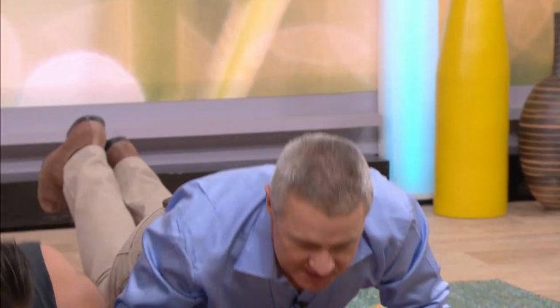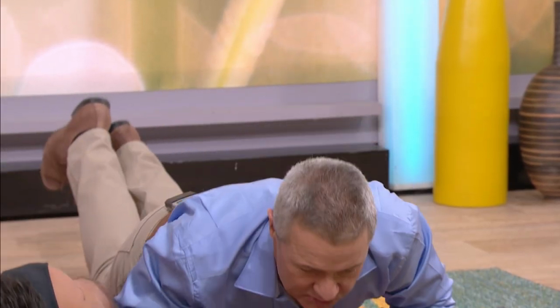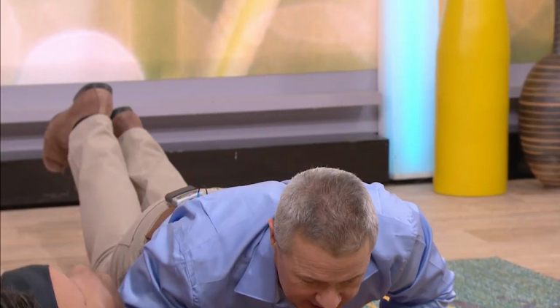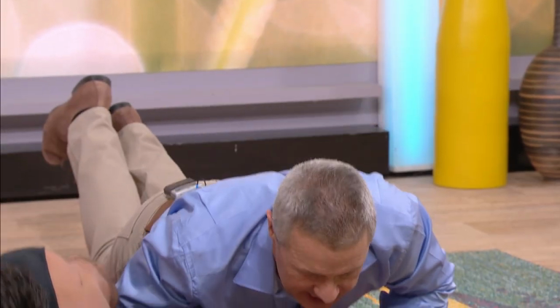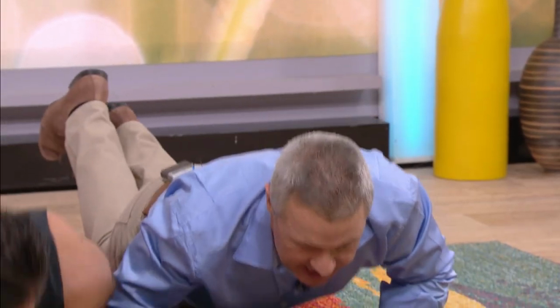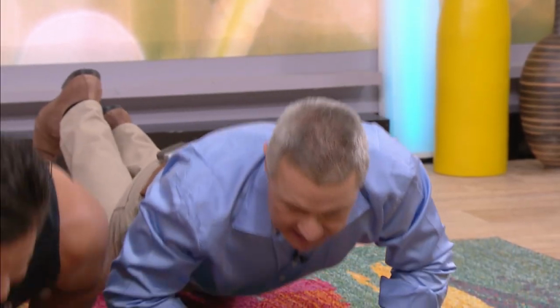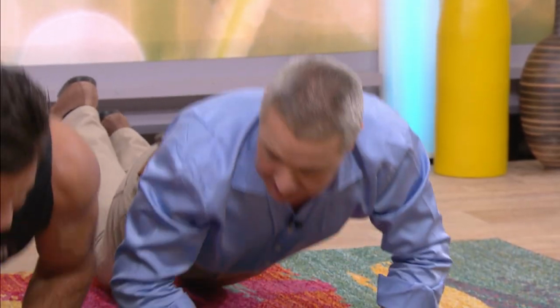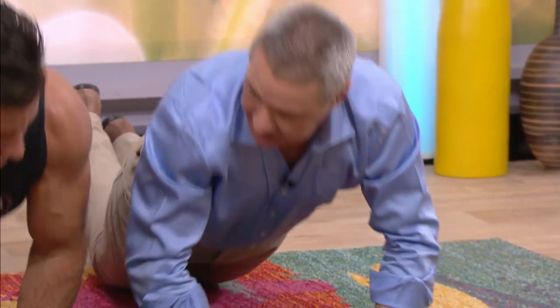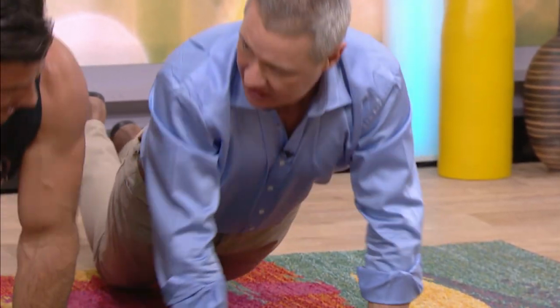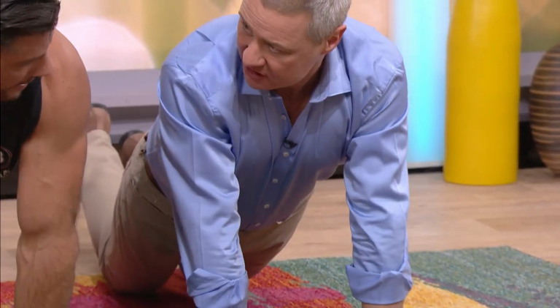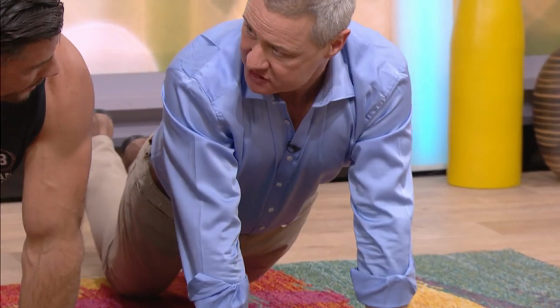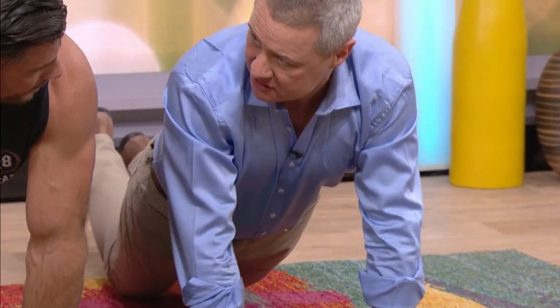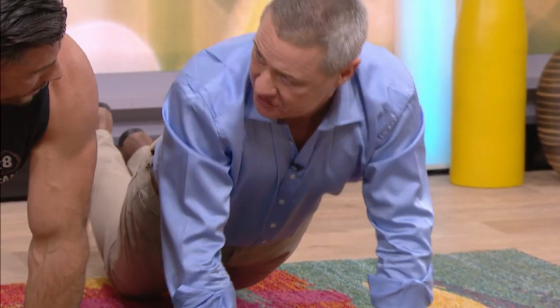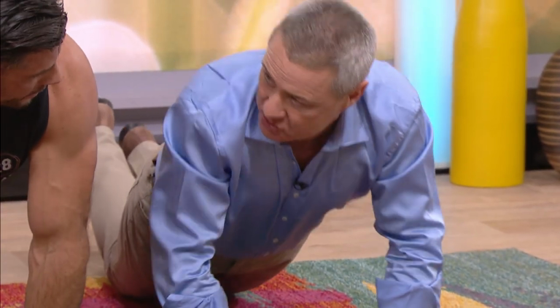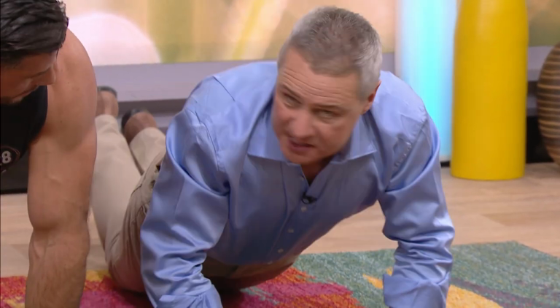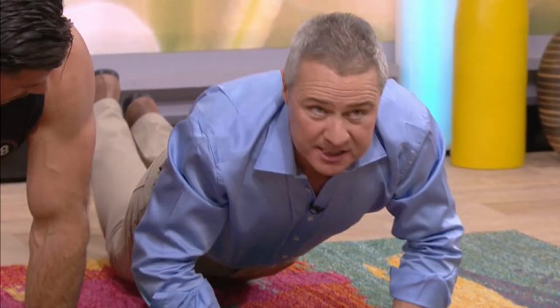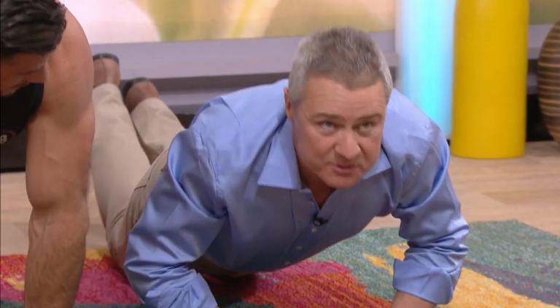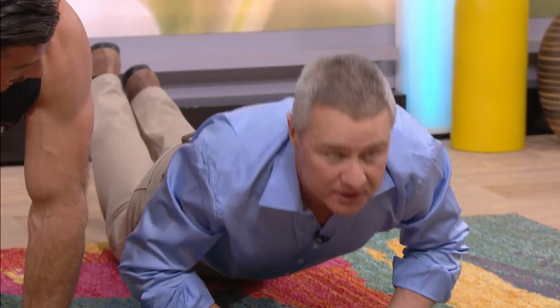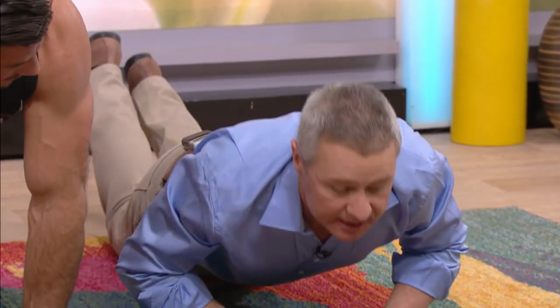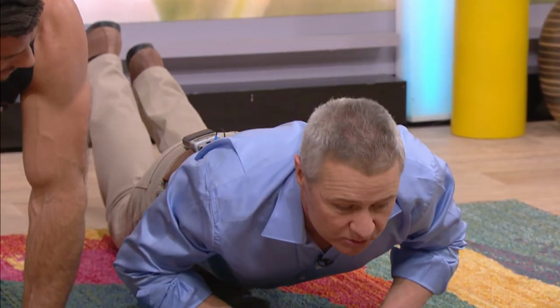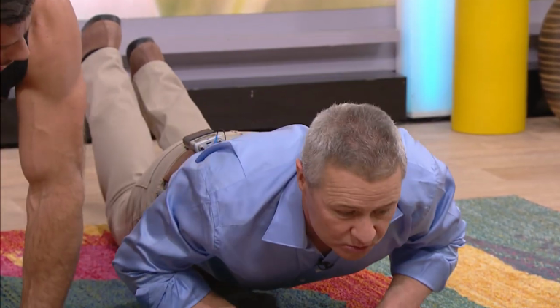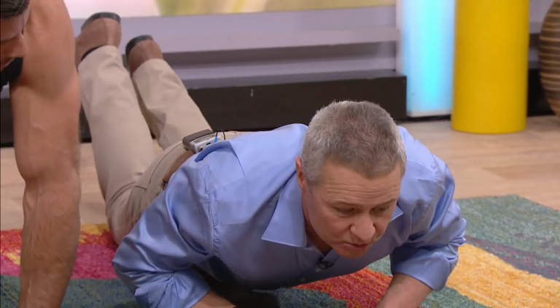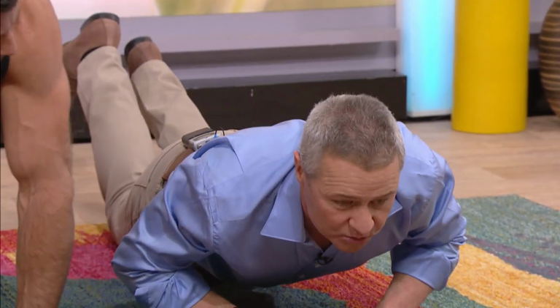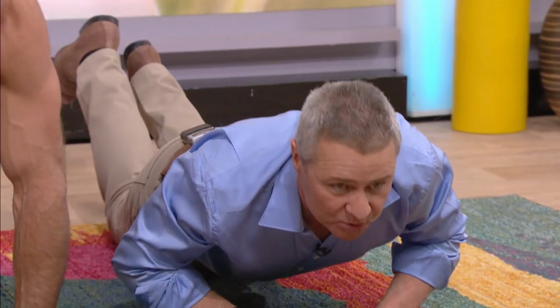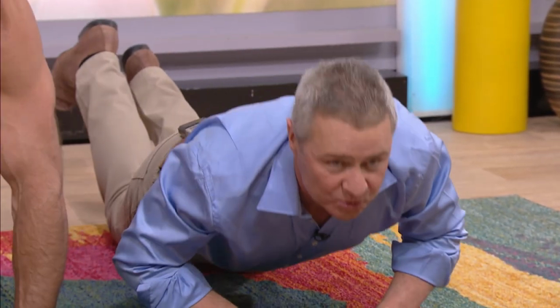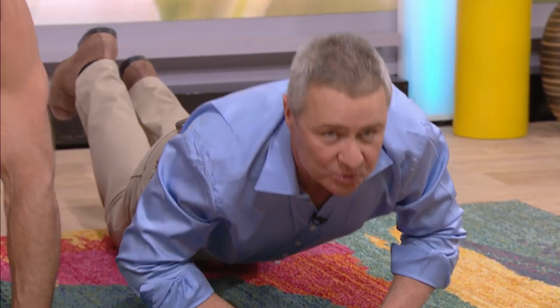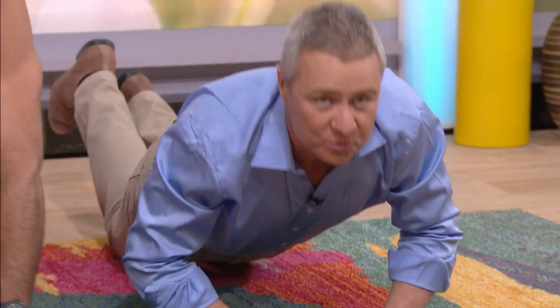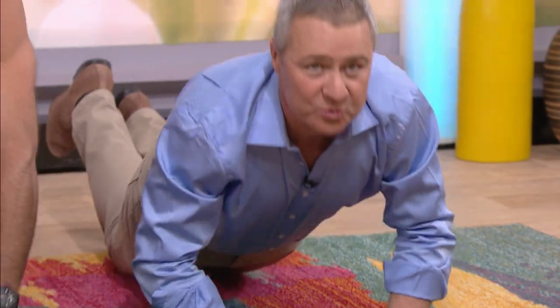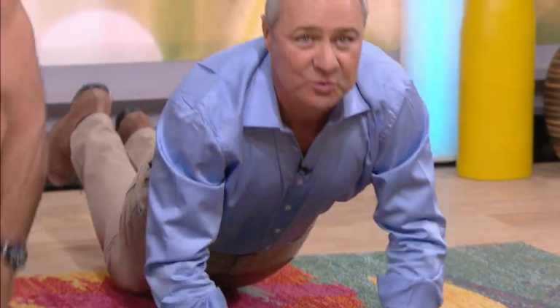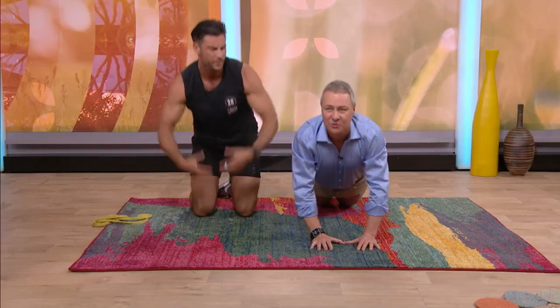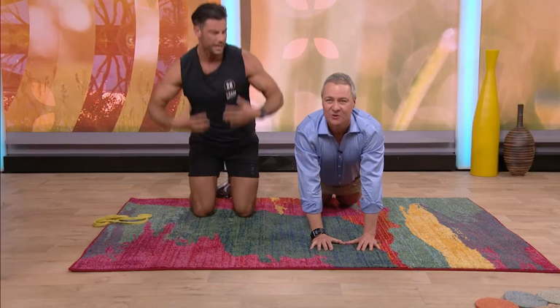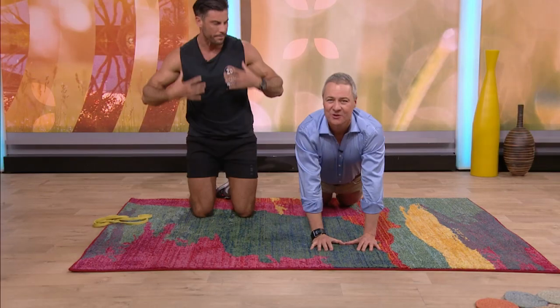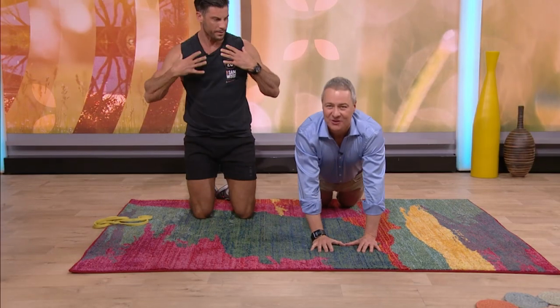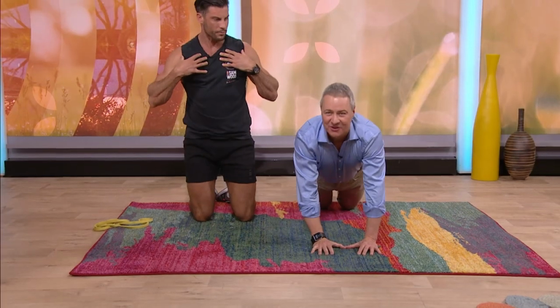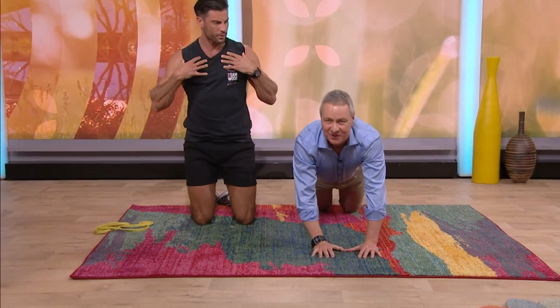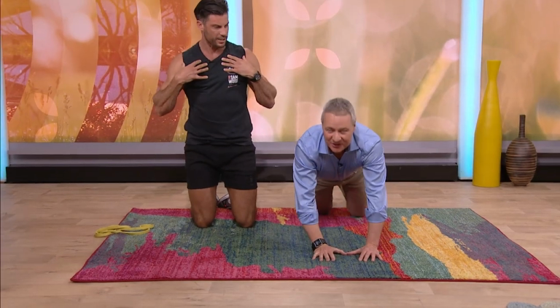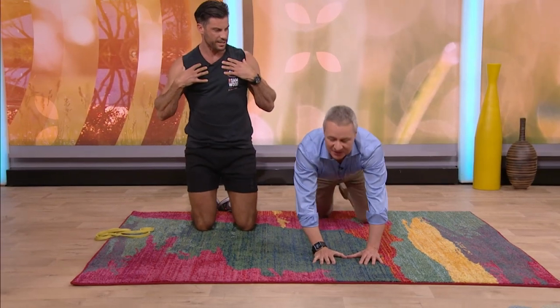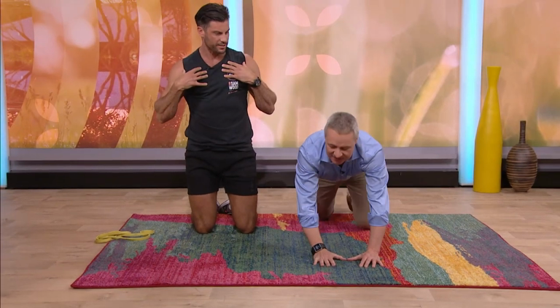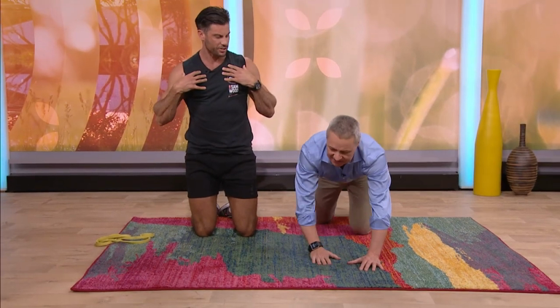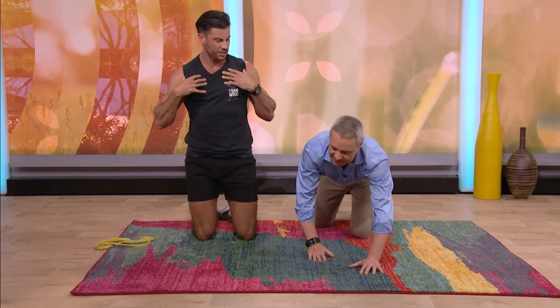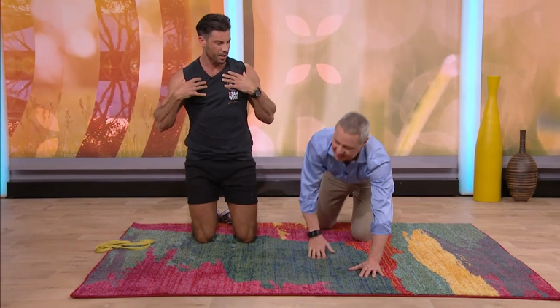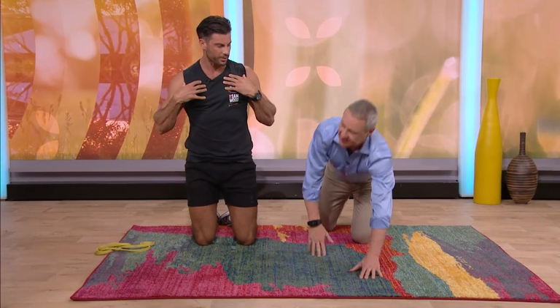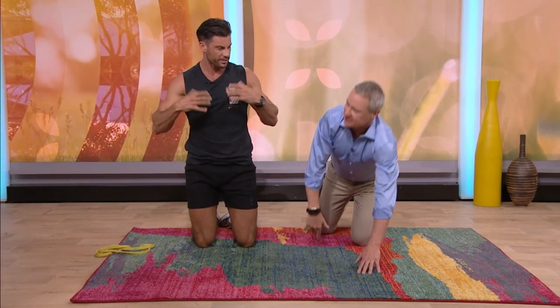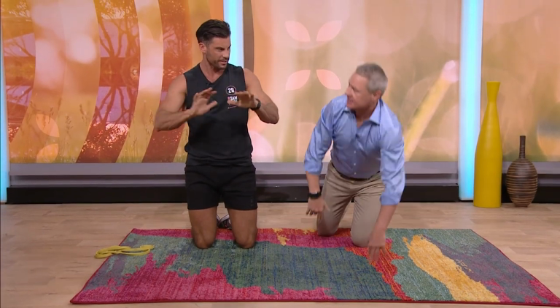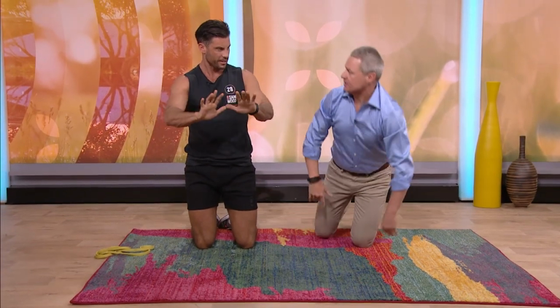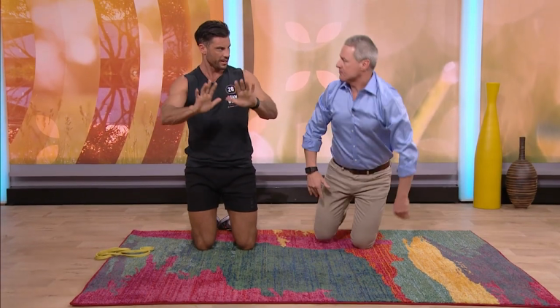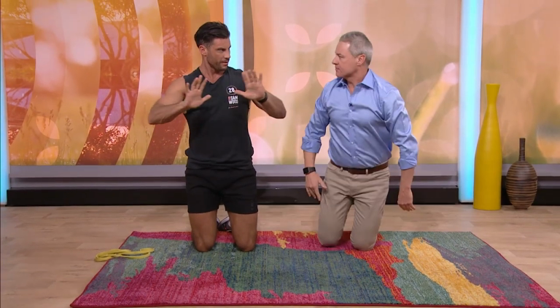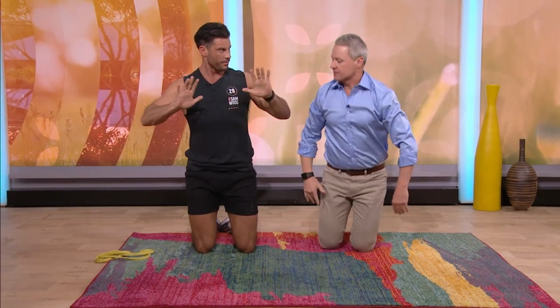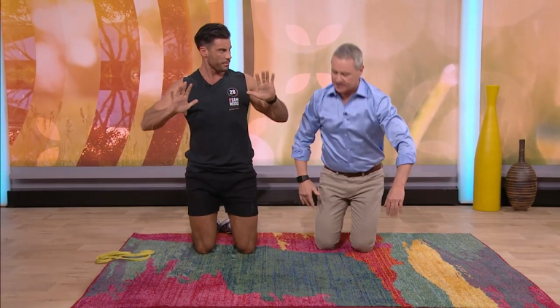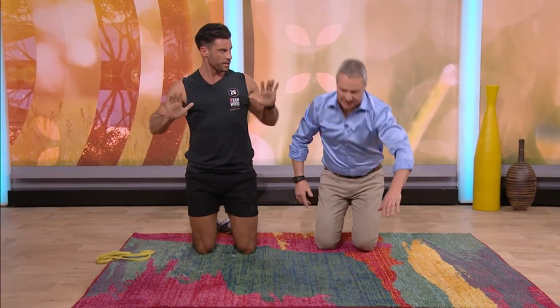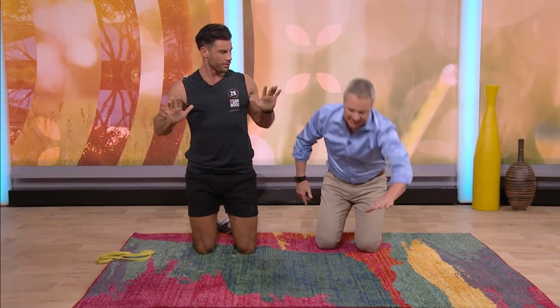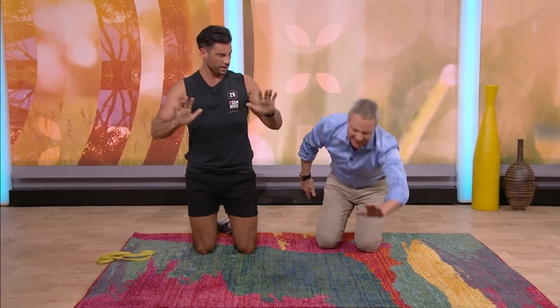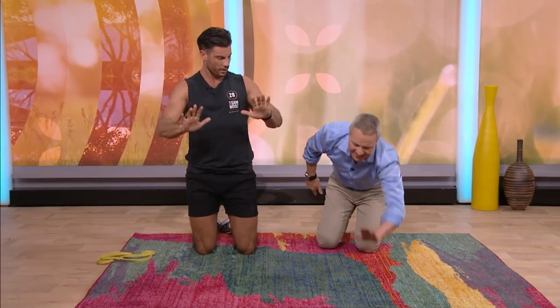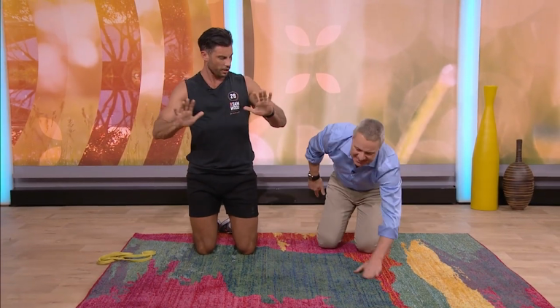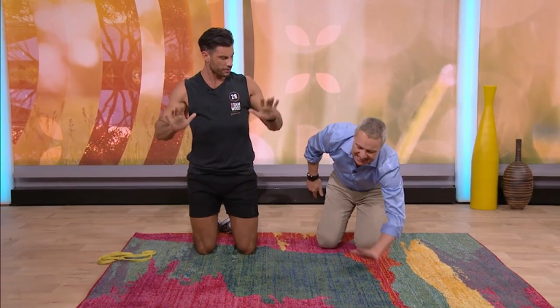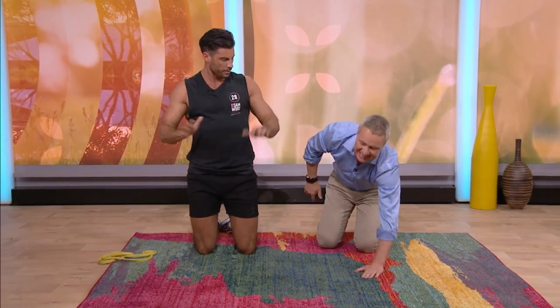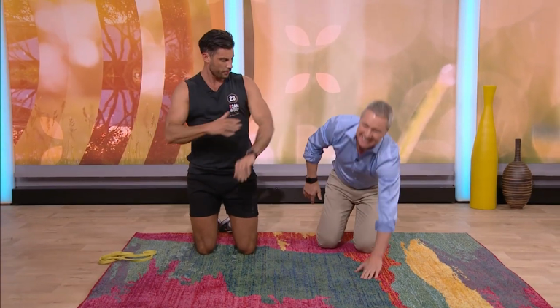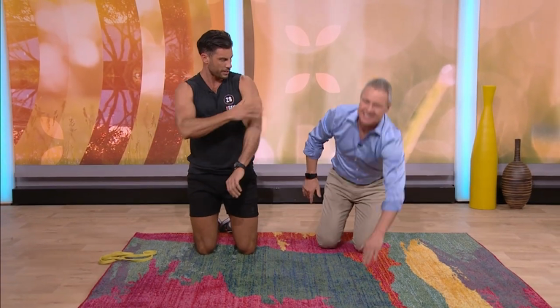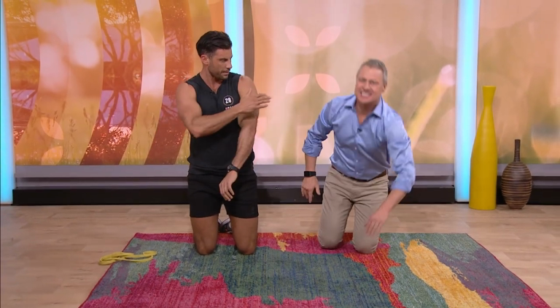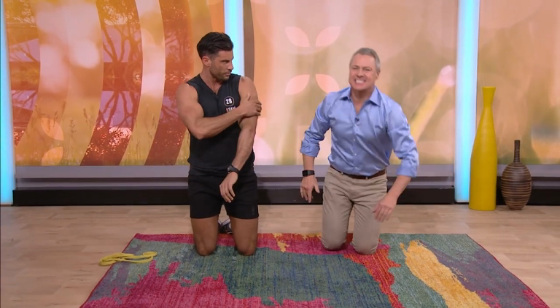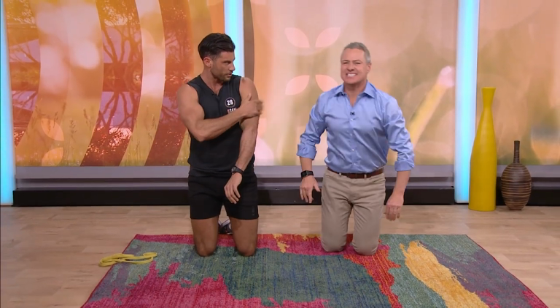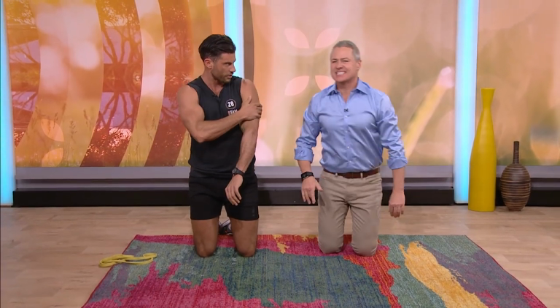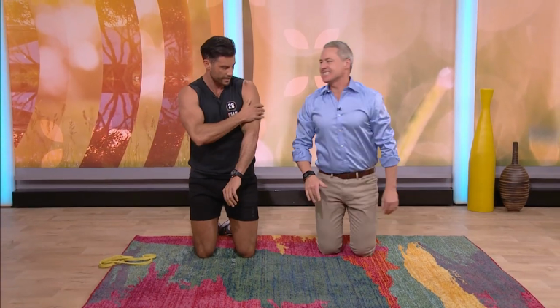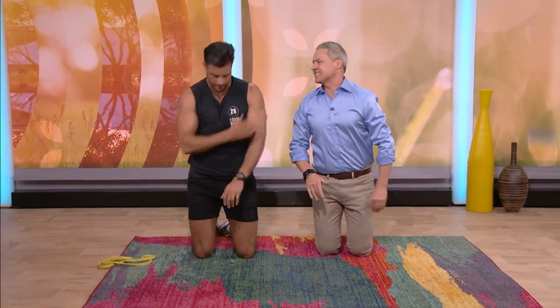This really, really hones in on the triceps. When we do a normal push-up, it's a bit more chest and shoulders. When we do a close grip push-up, more triceps.